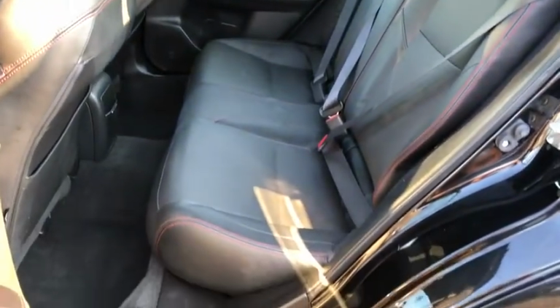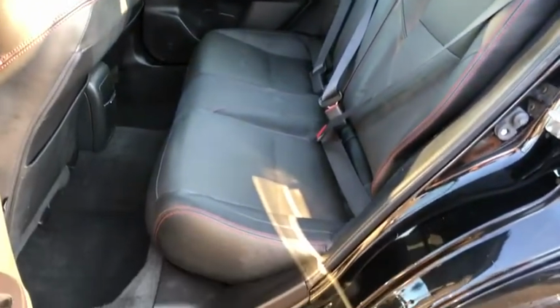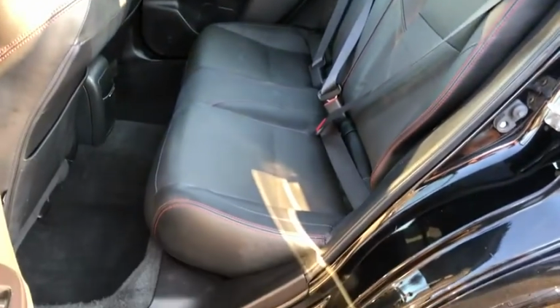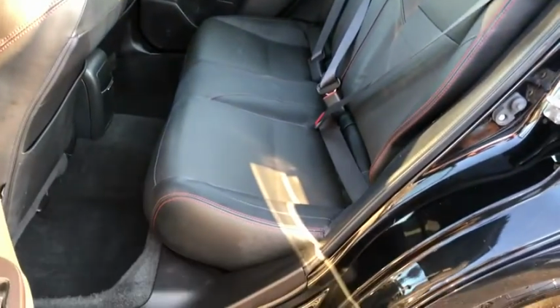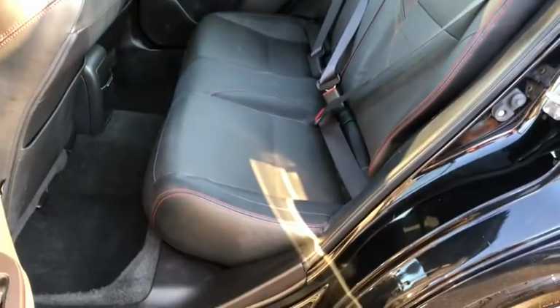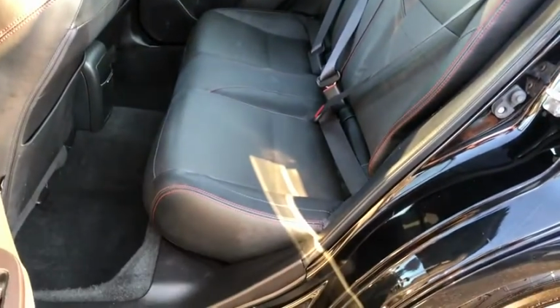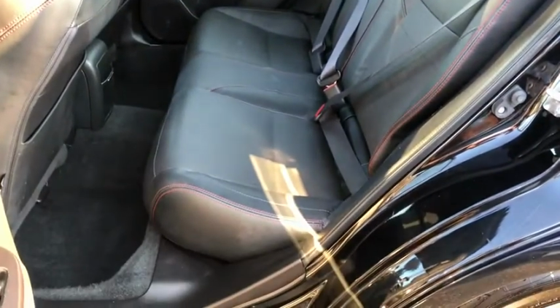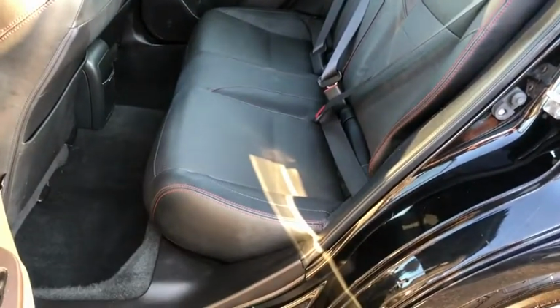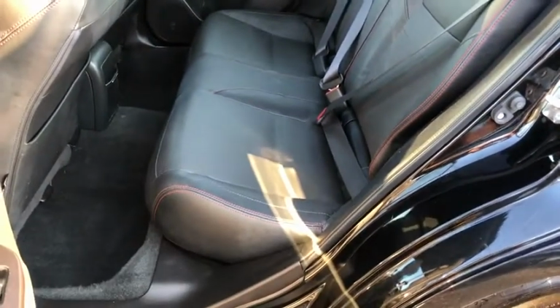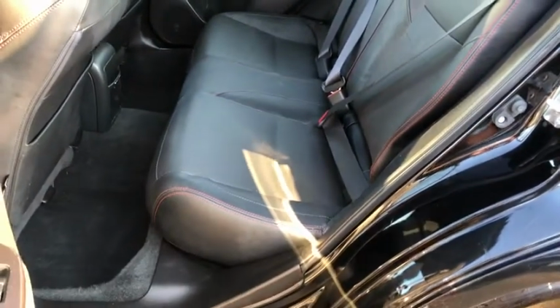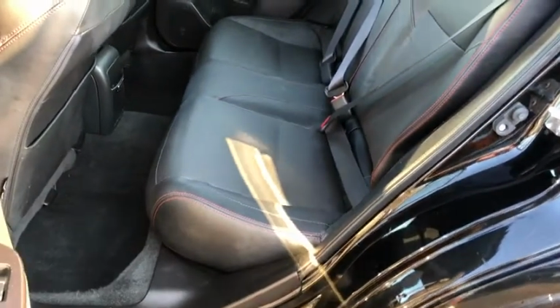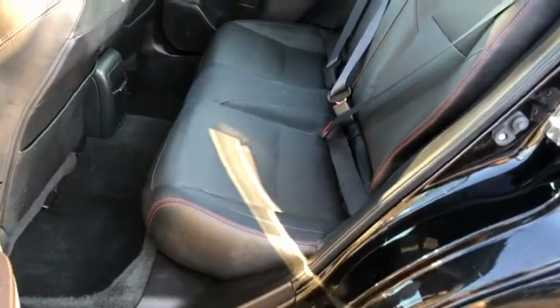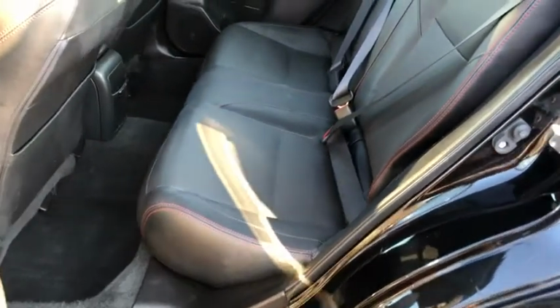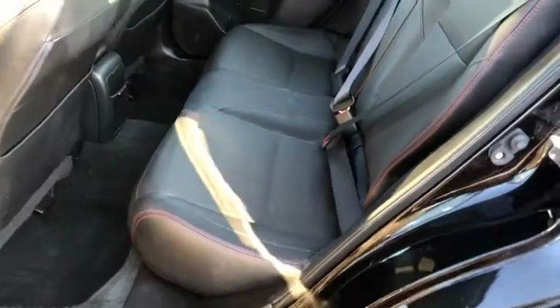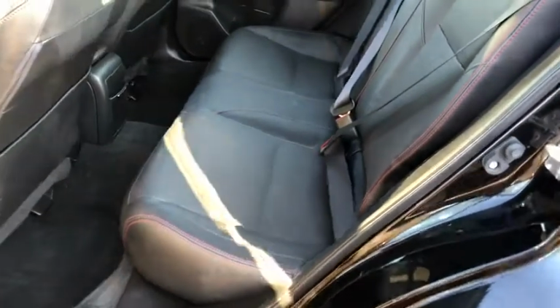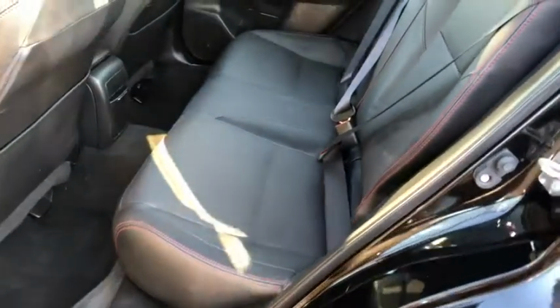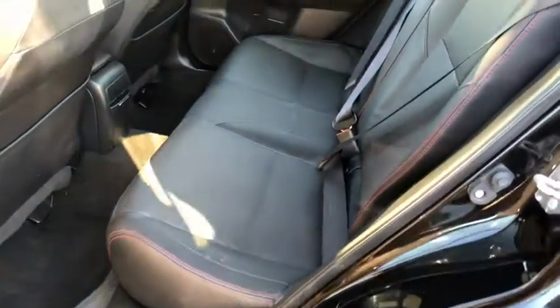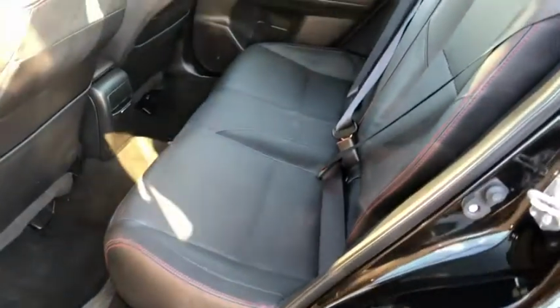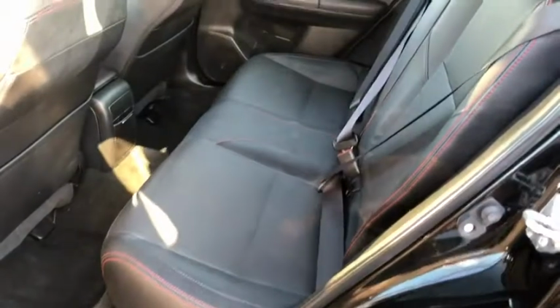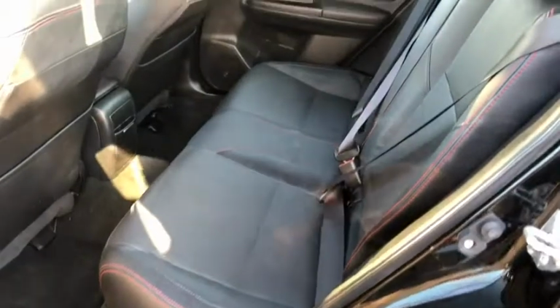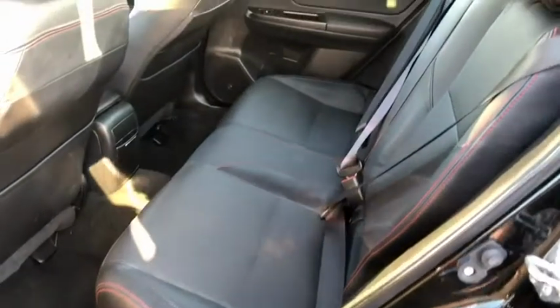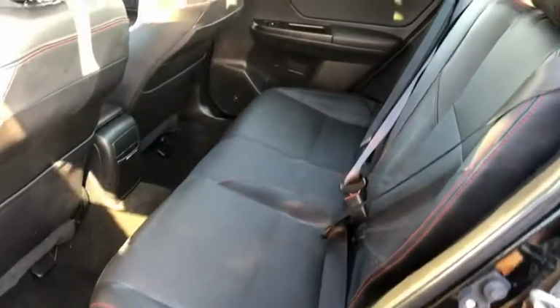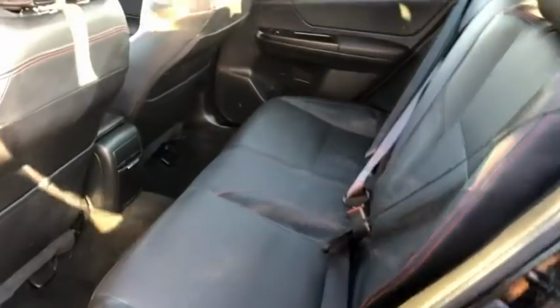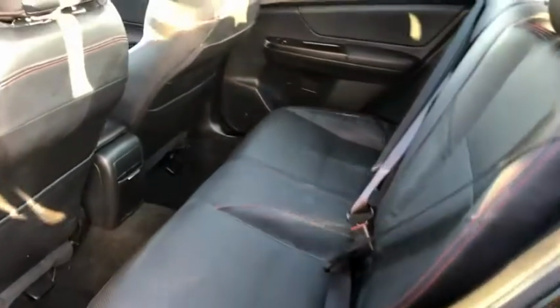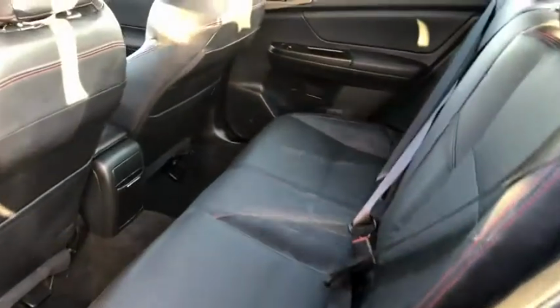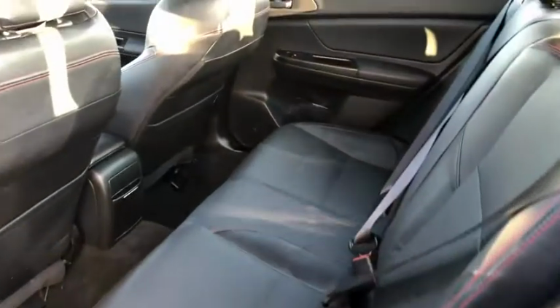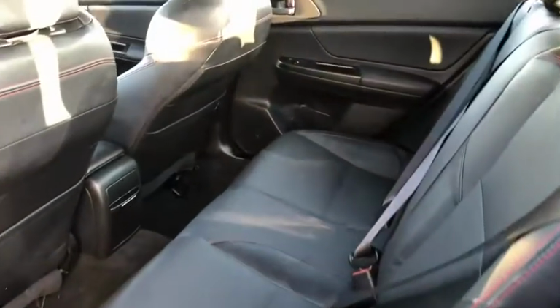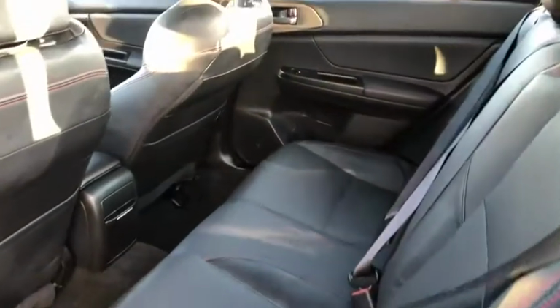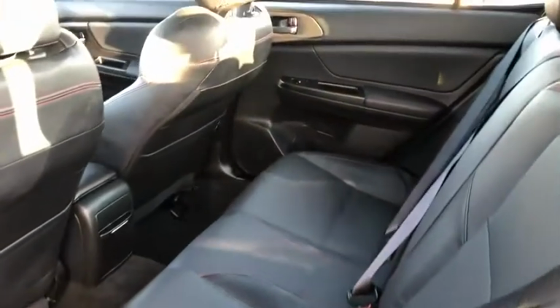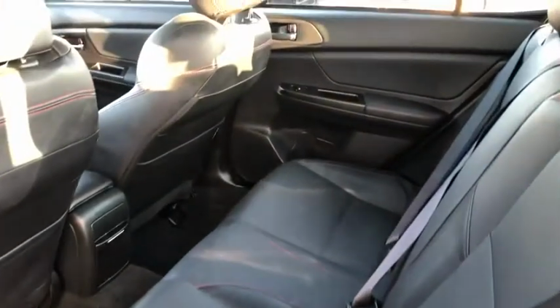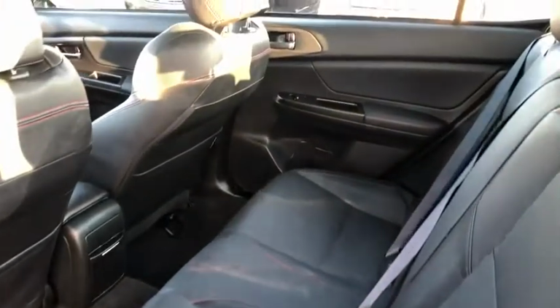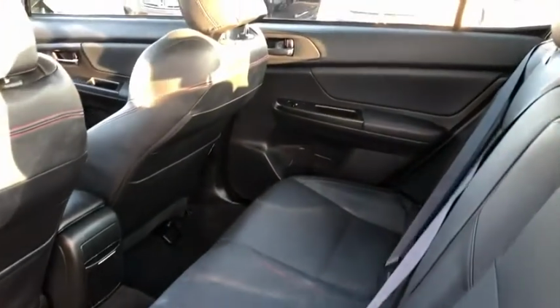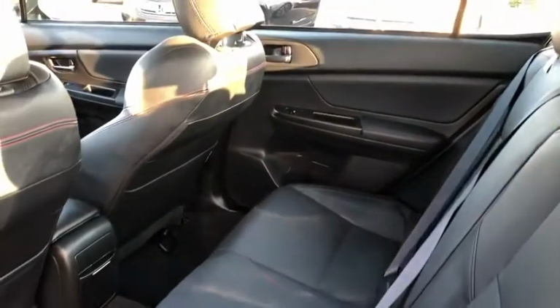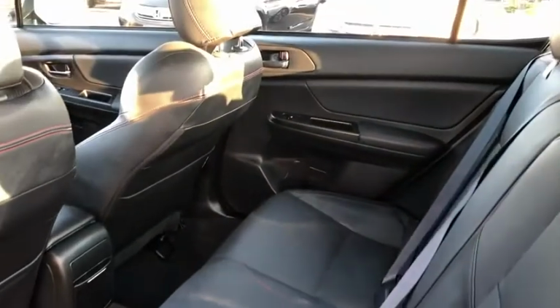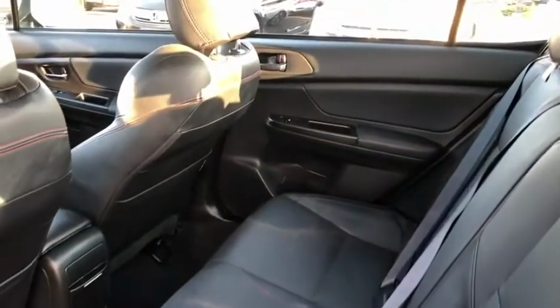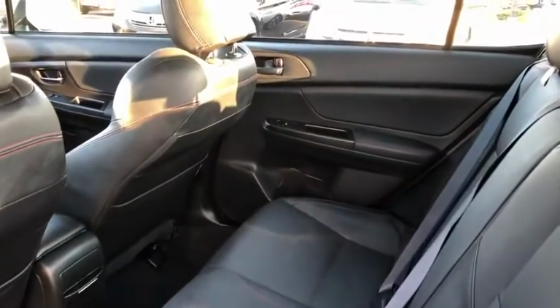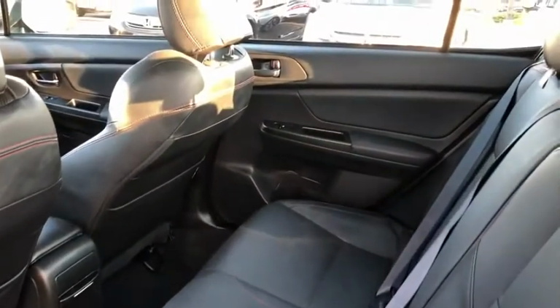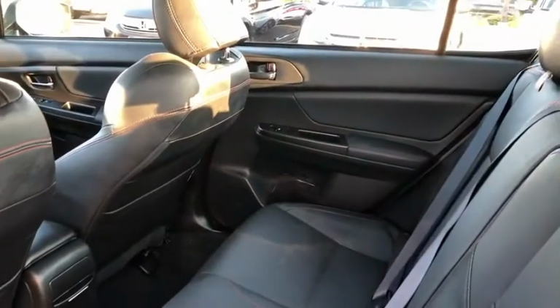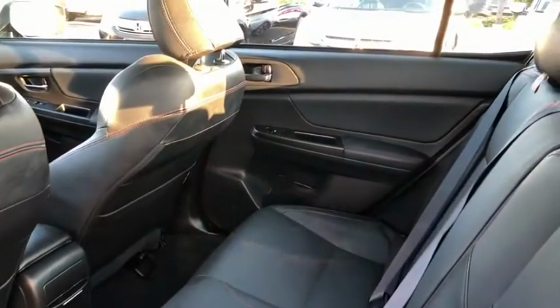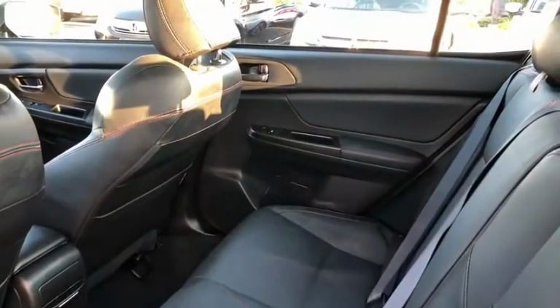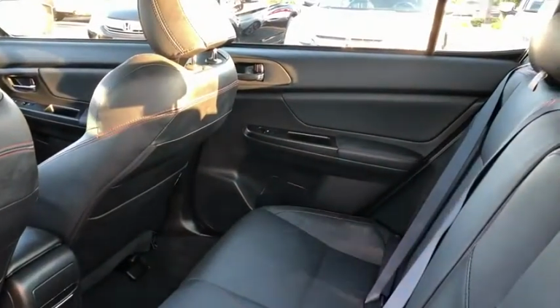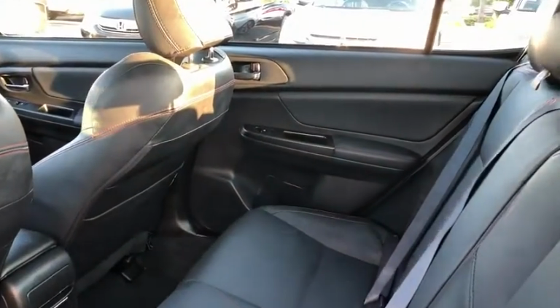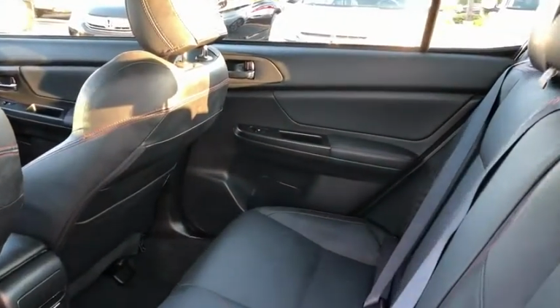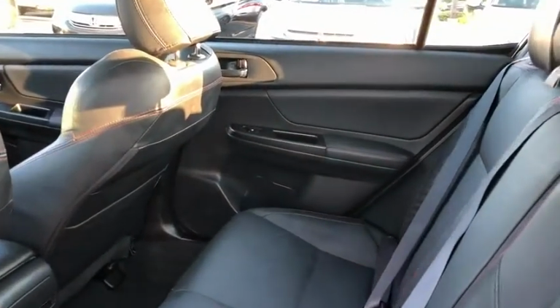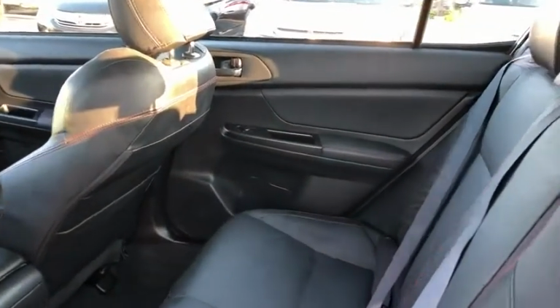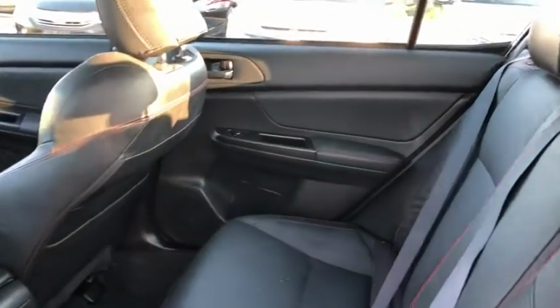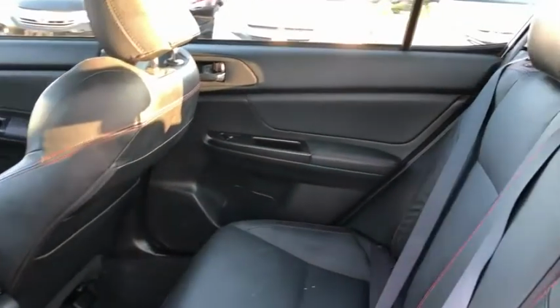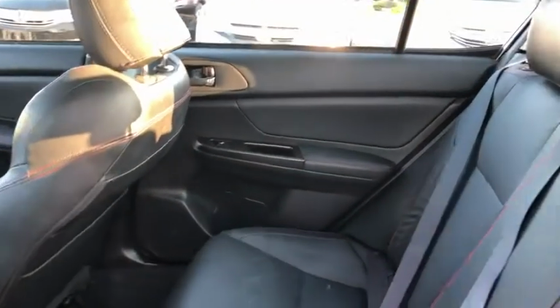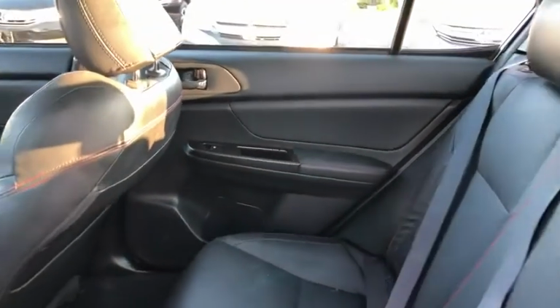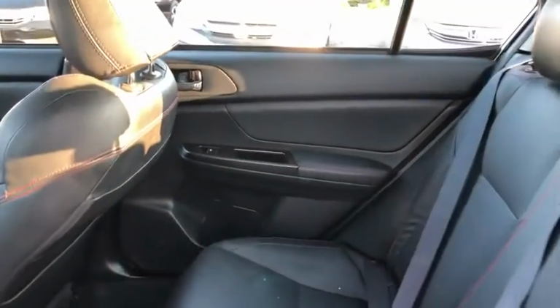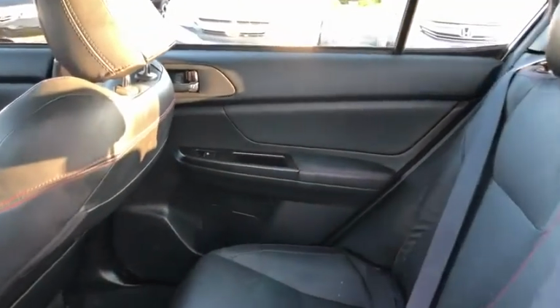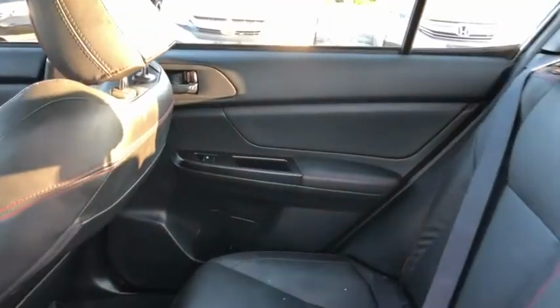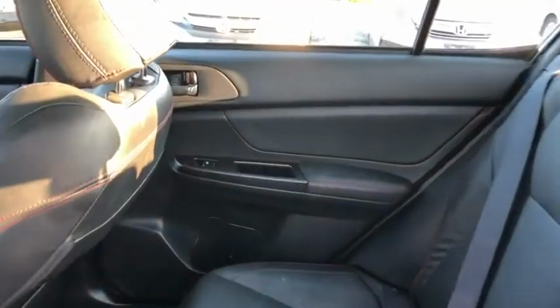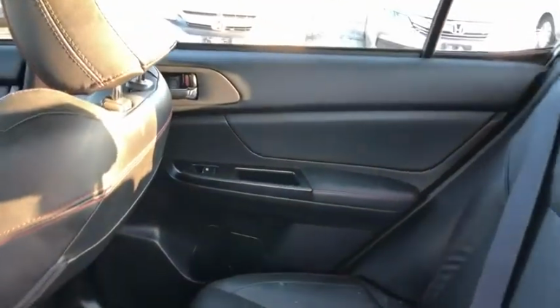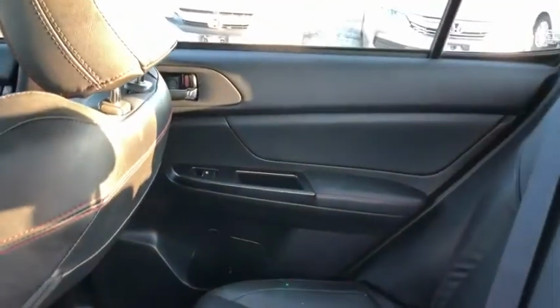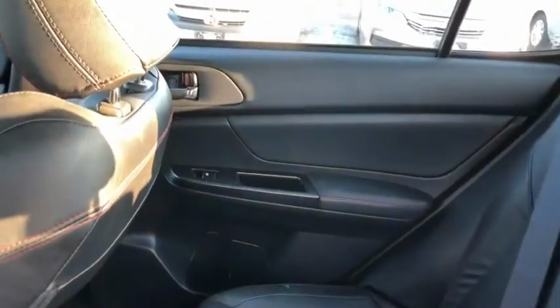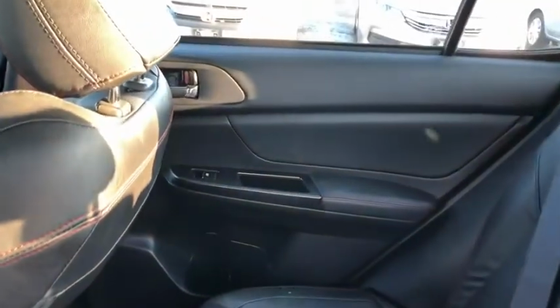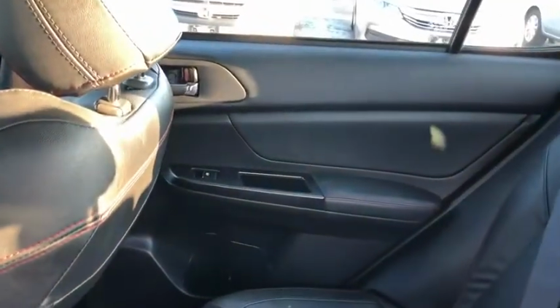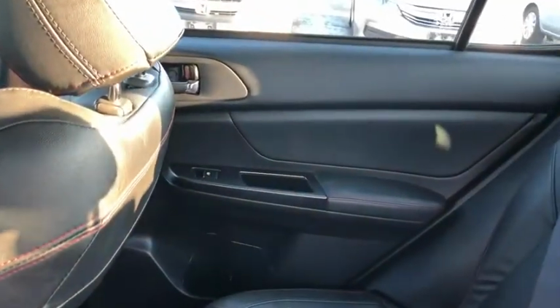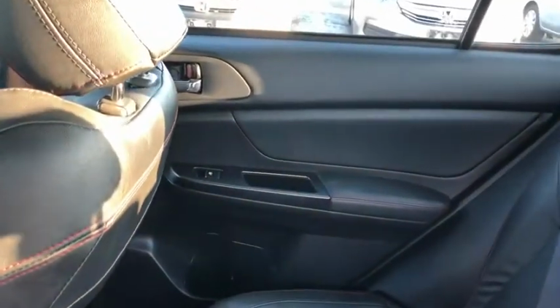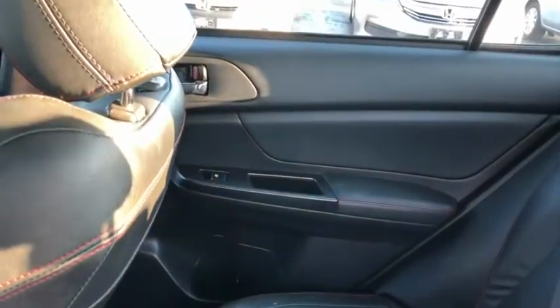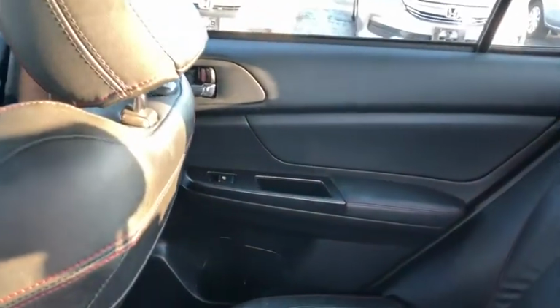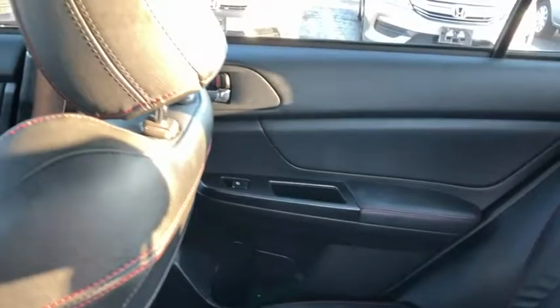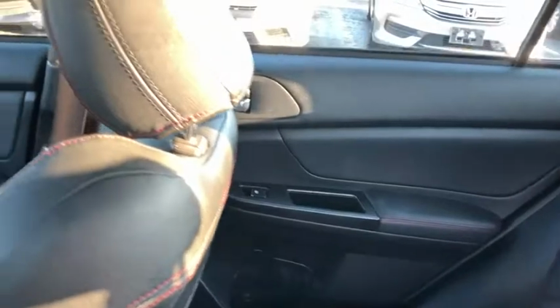Overhead console, brake assist, panic alarm, power moonroof, remote keyless entry, tachometer, power driver's seat.